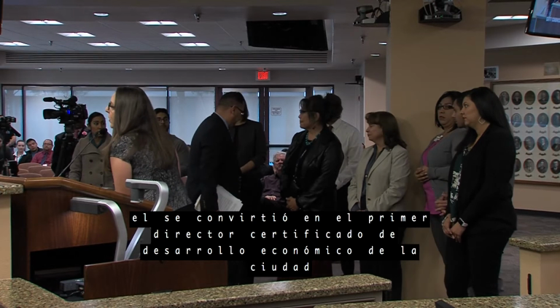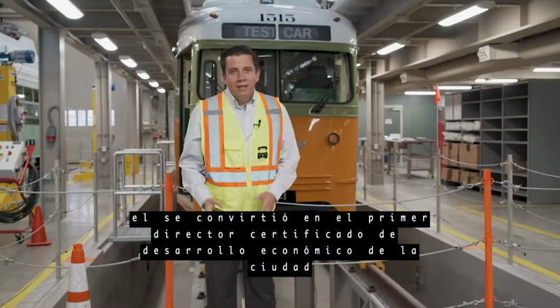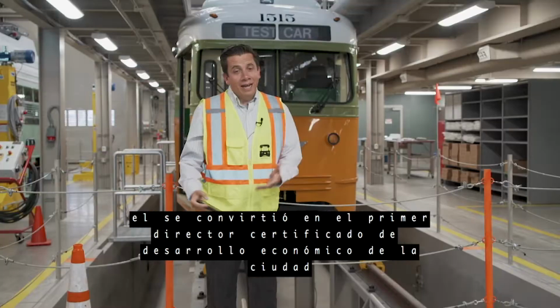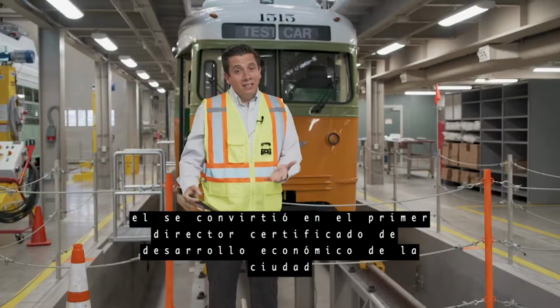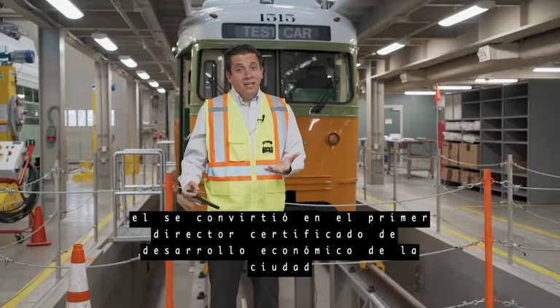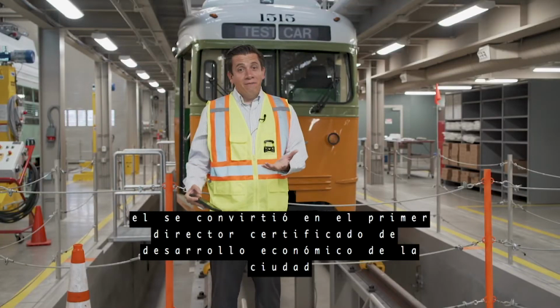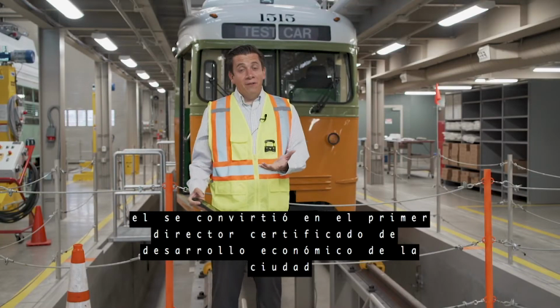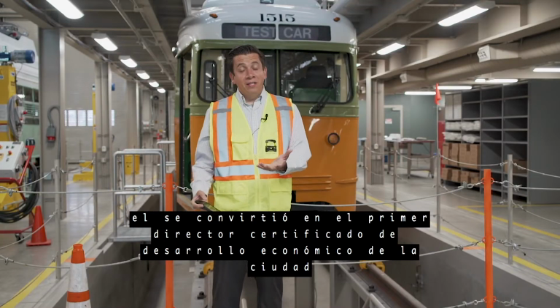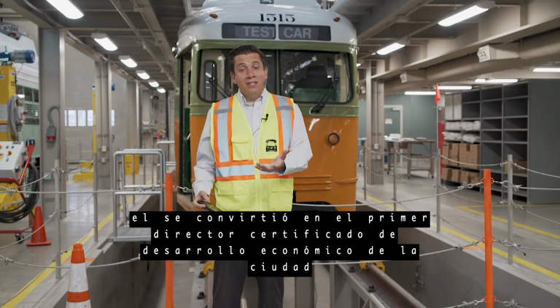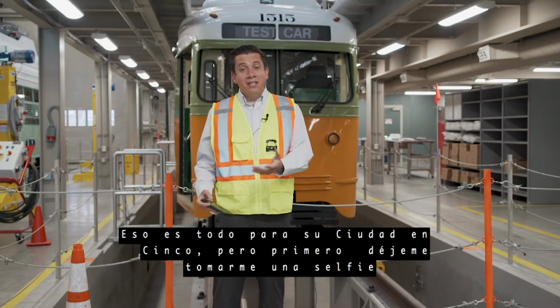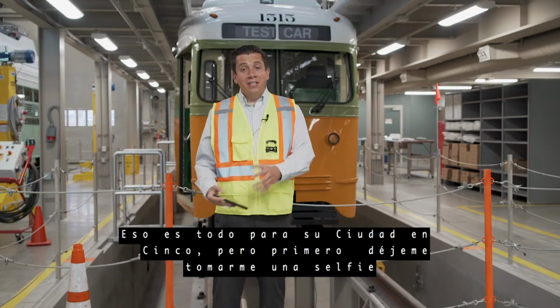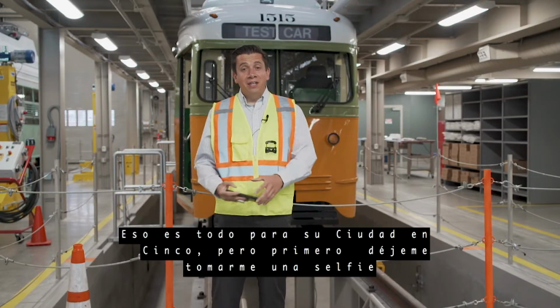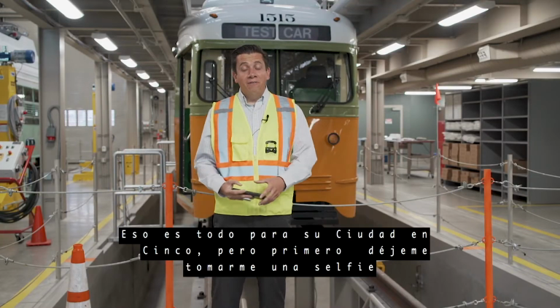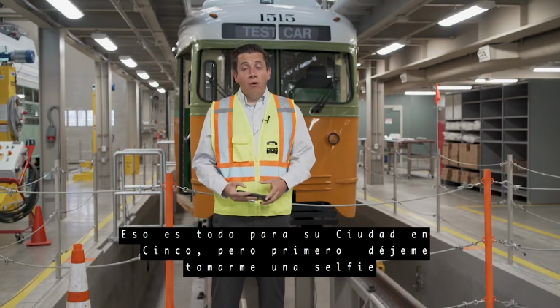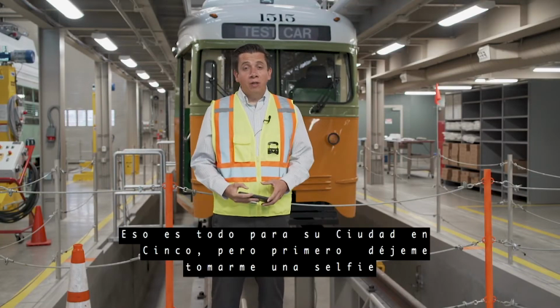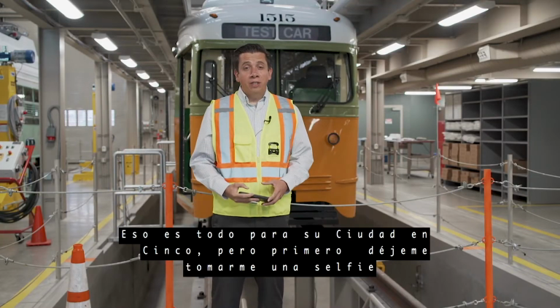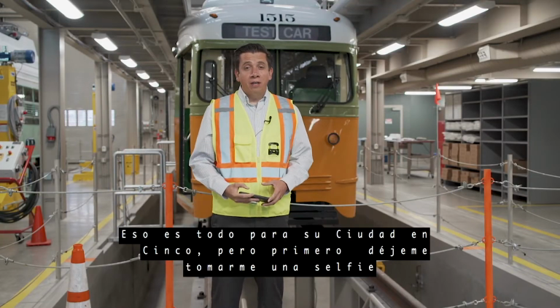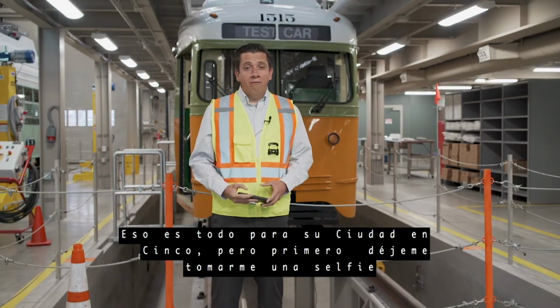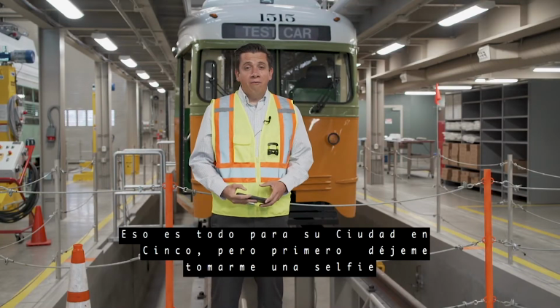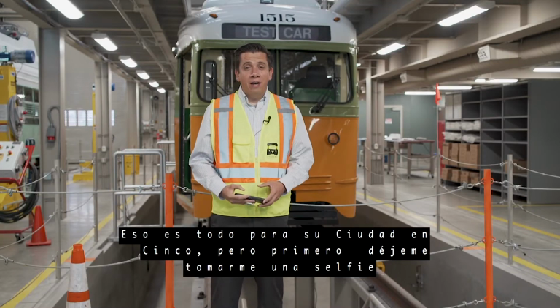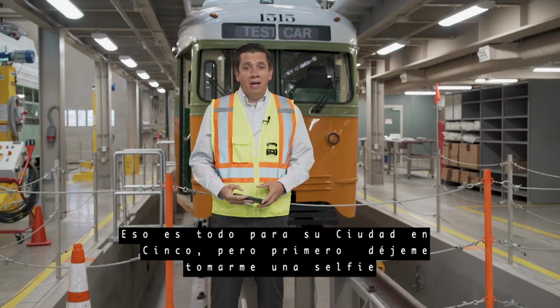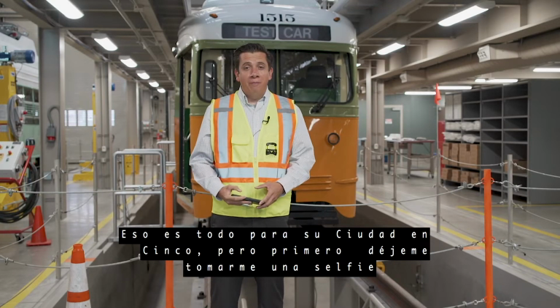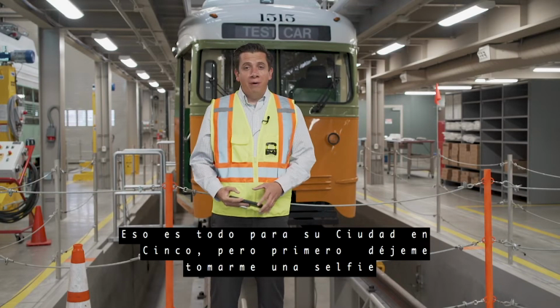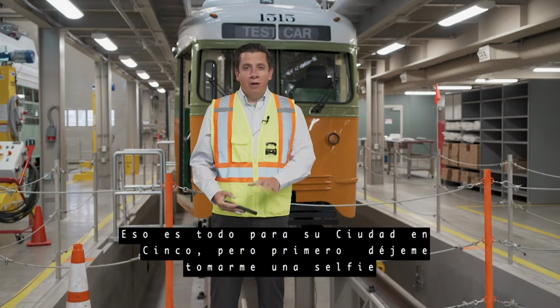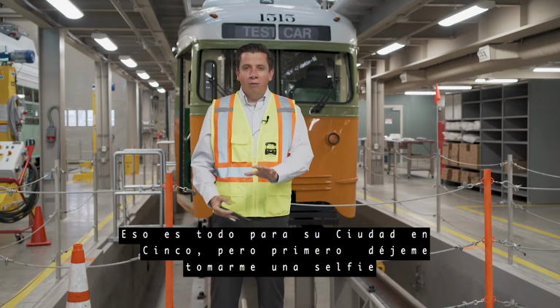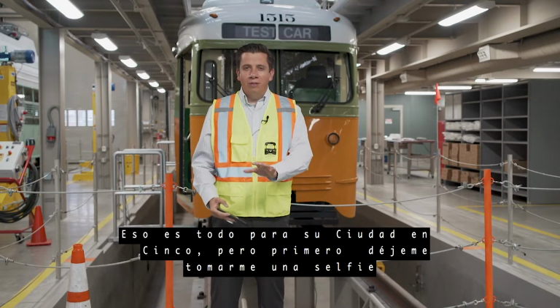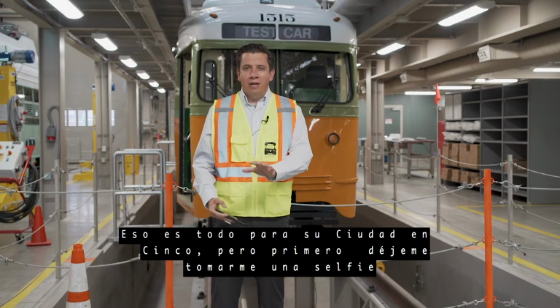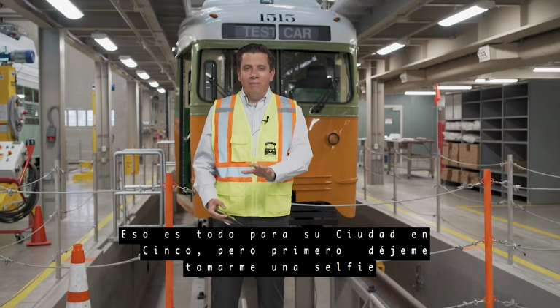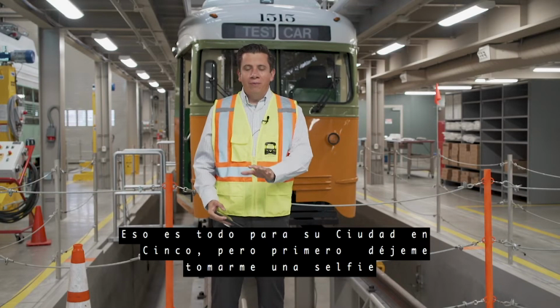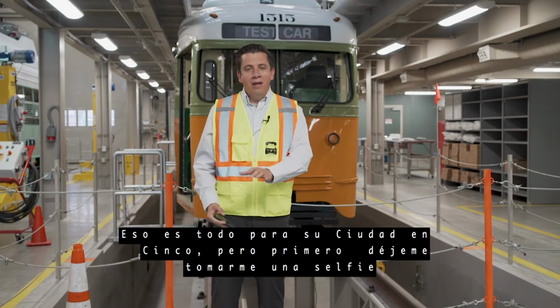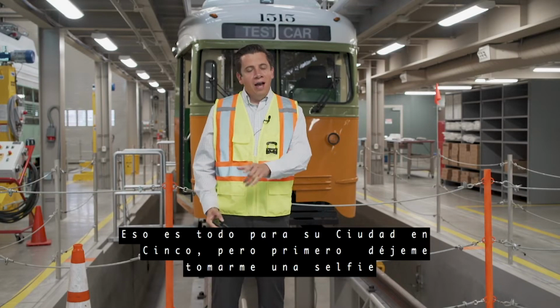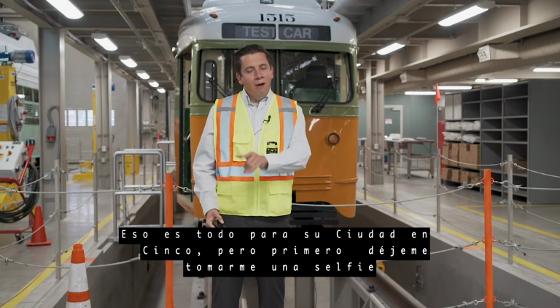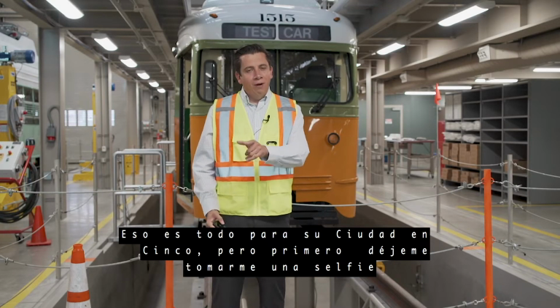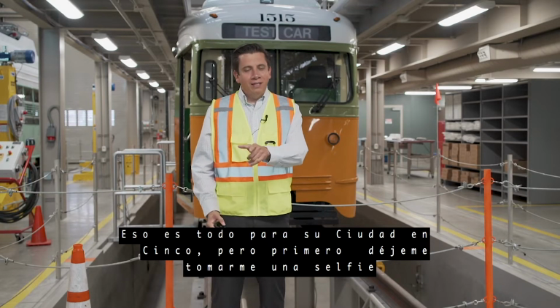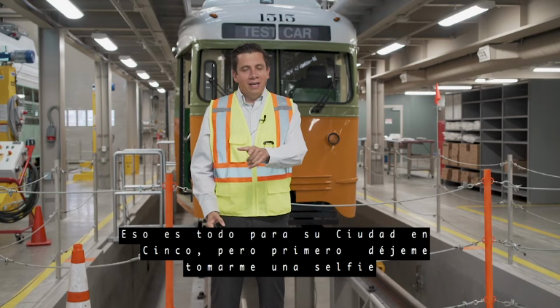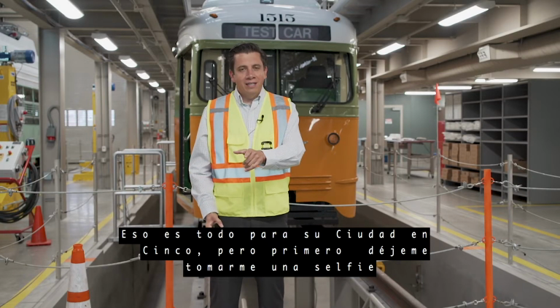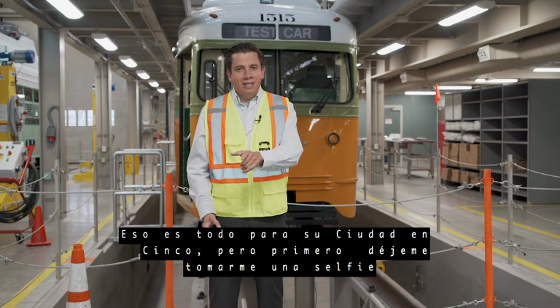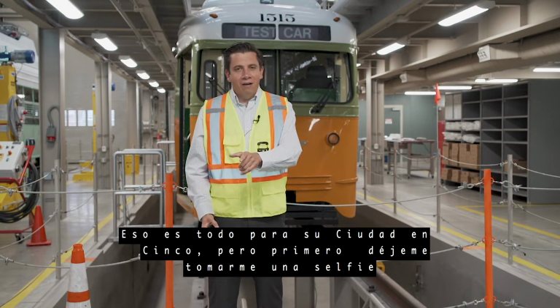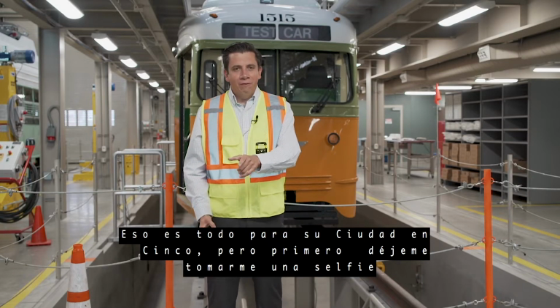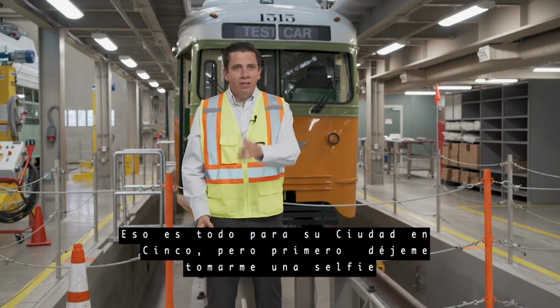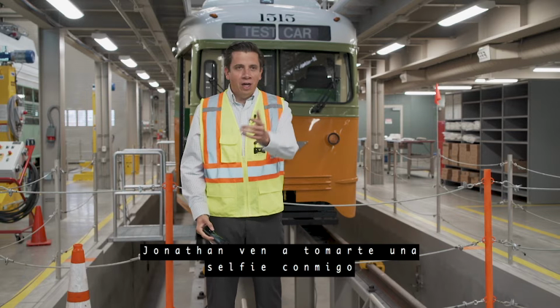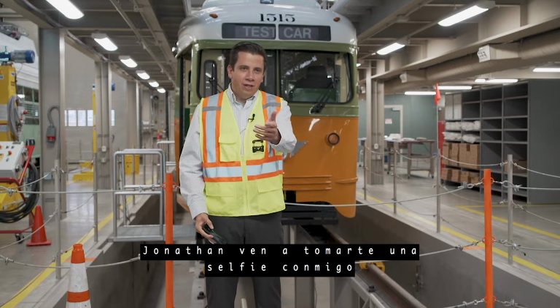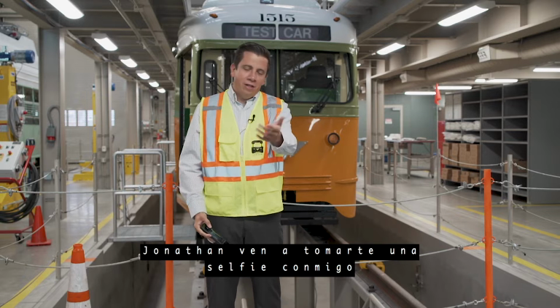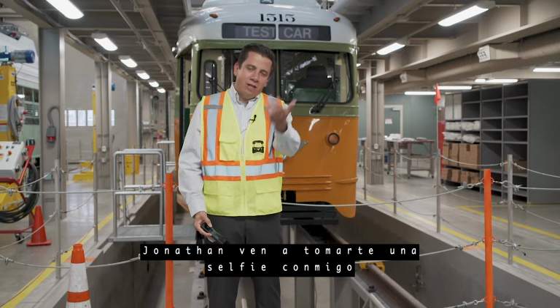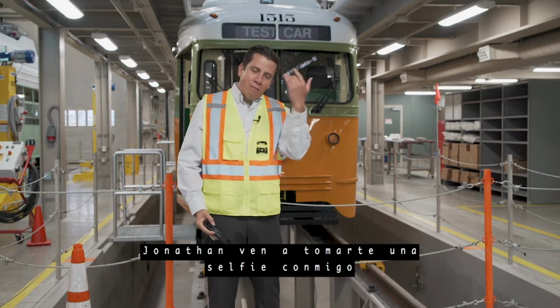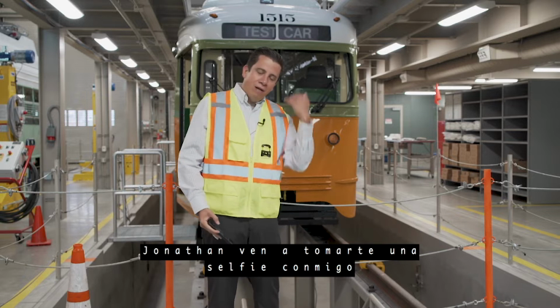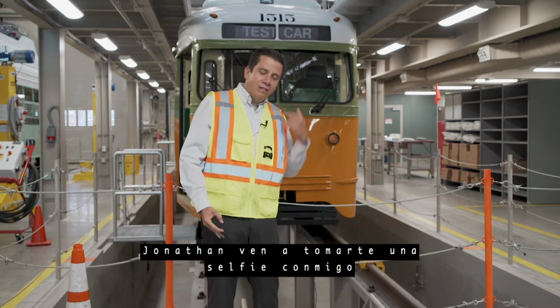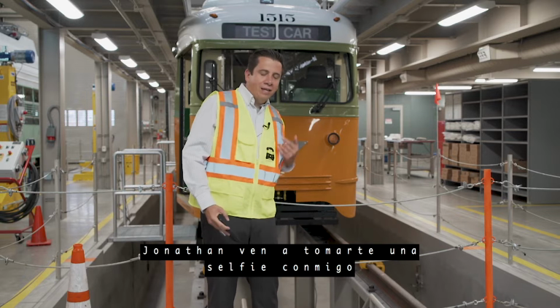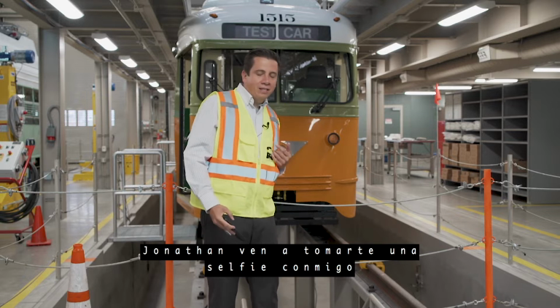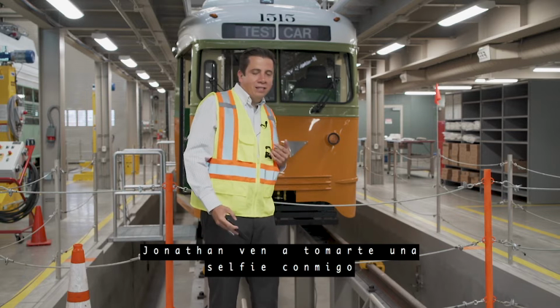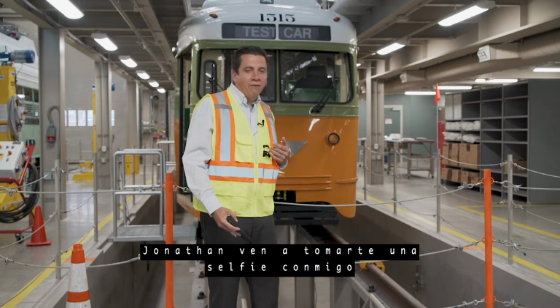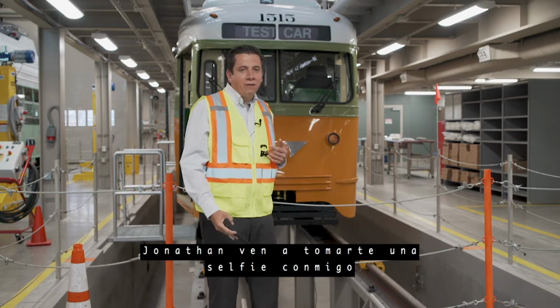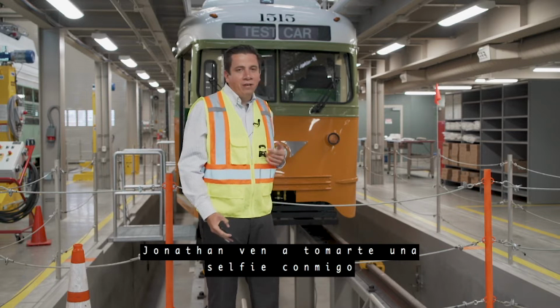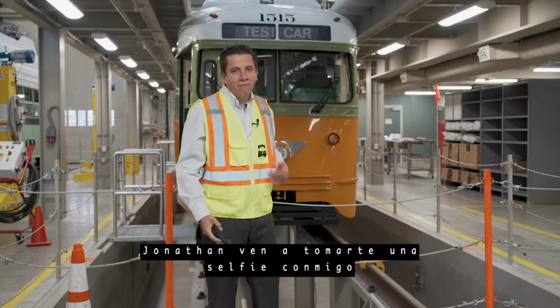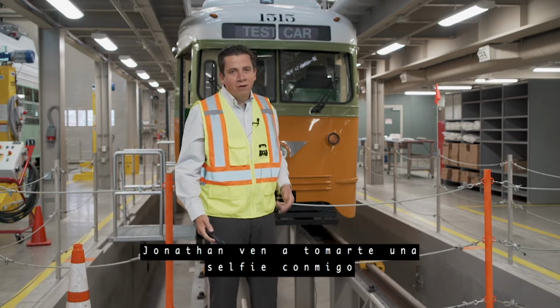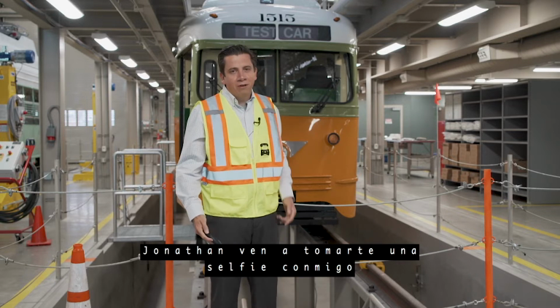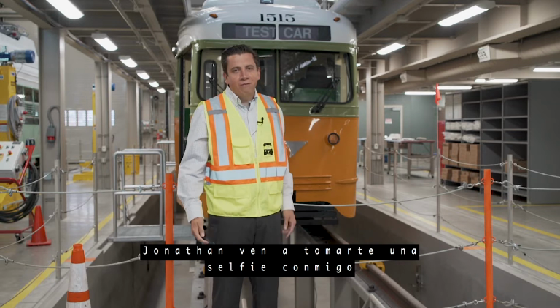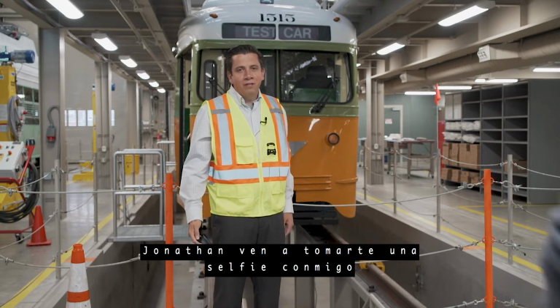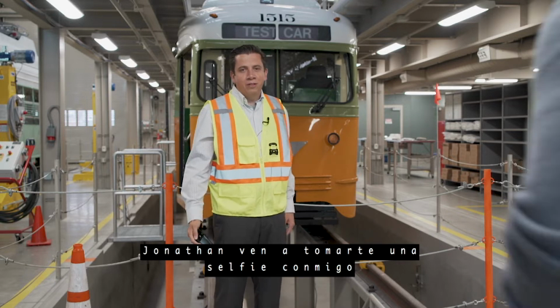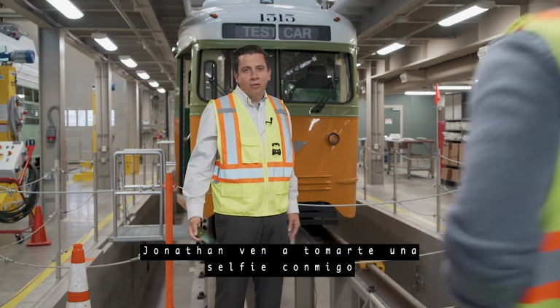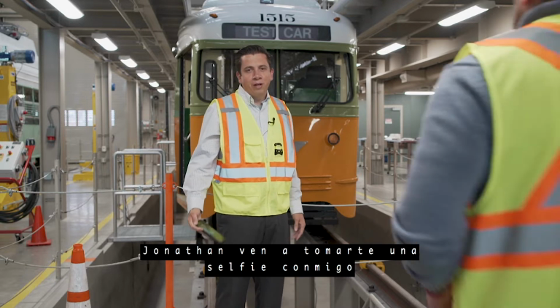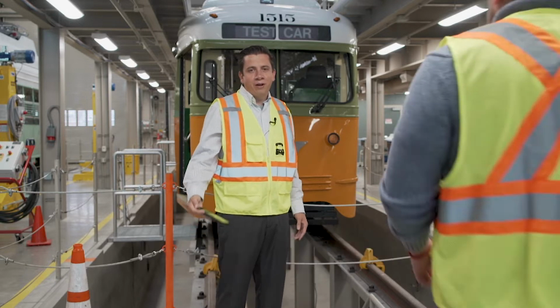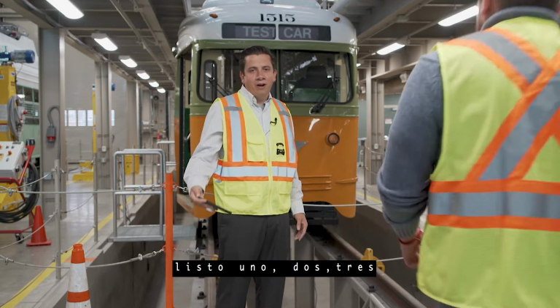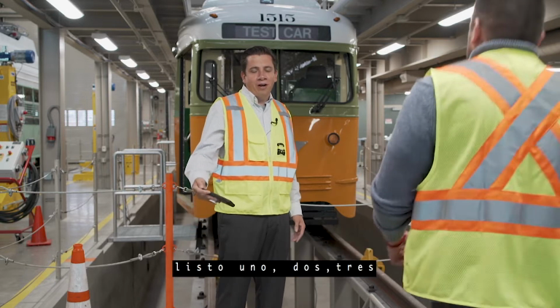That's it for this edition of Your City in Five — but hold up, I want to take a selfie. Jonathan, come on, let's take a selfie in front of this streetcar.